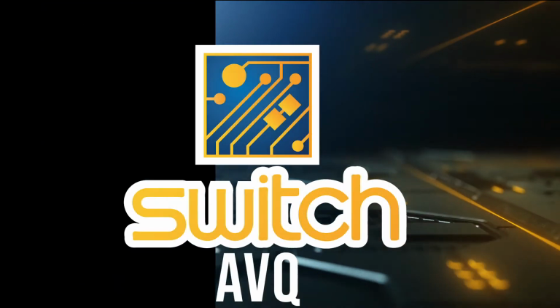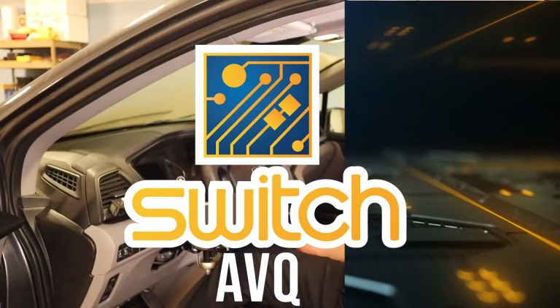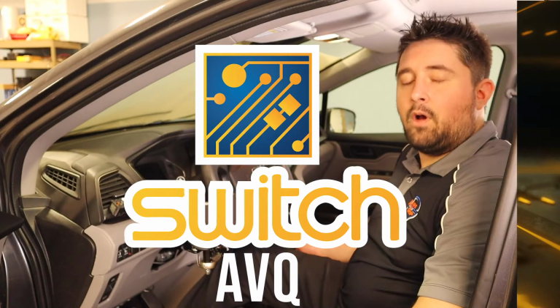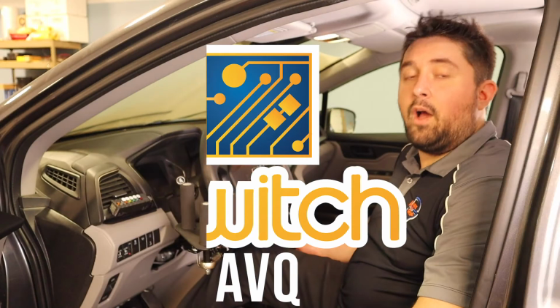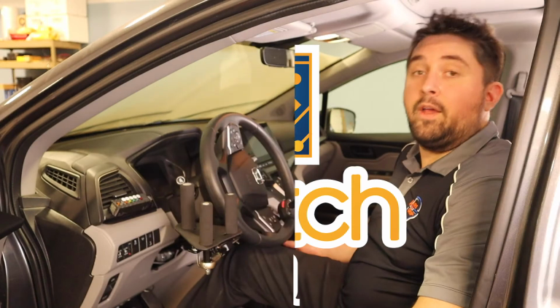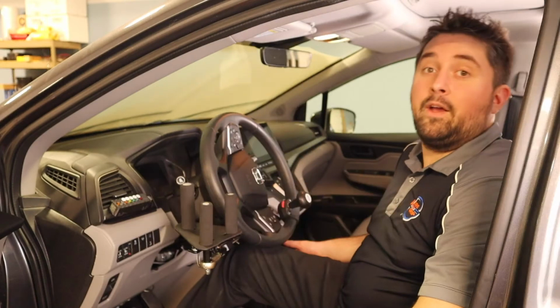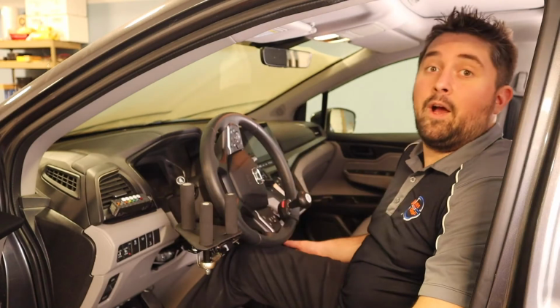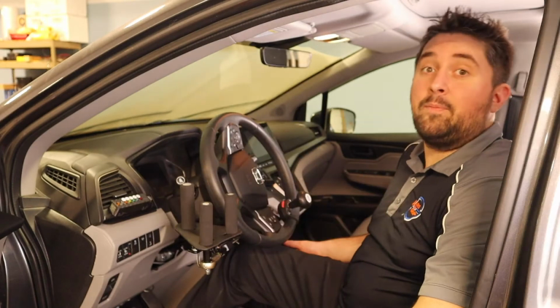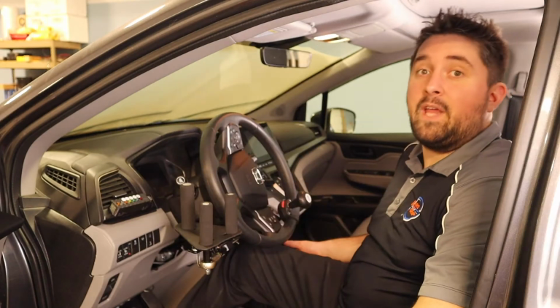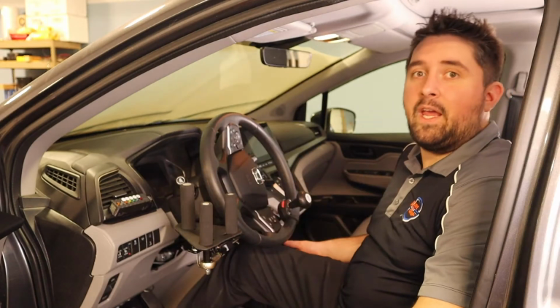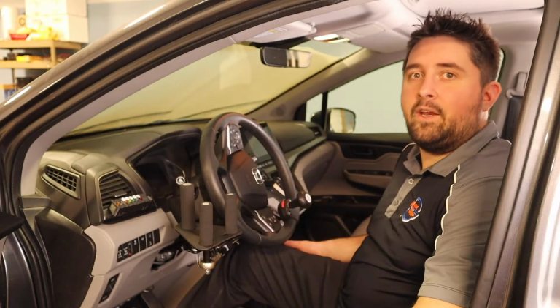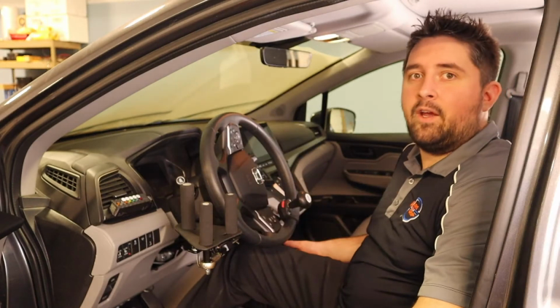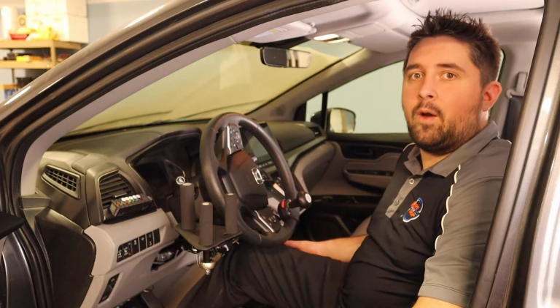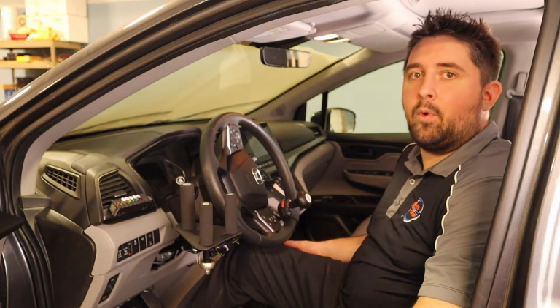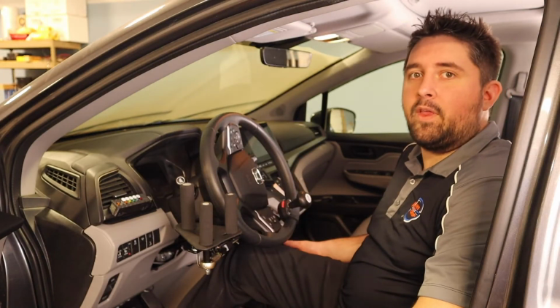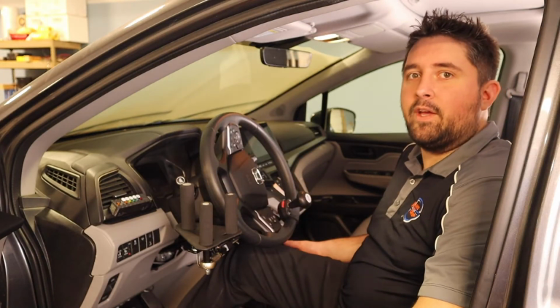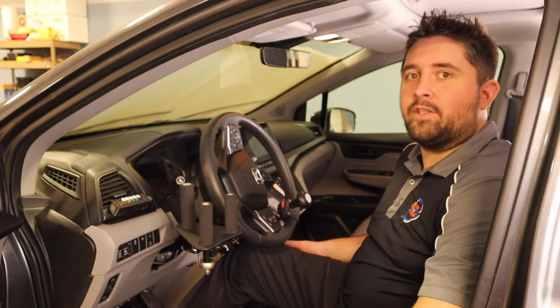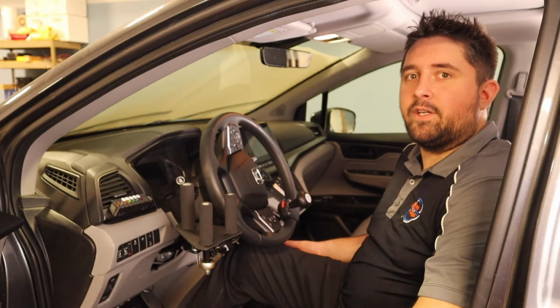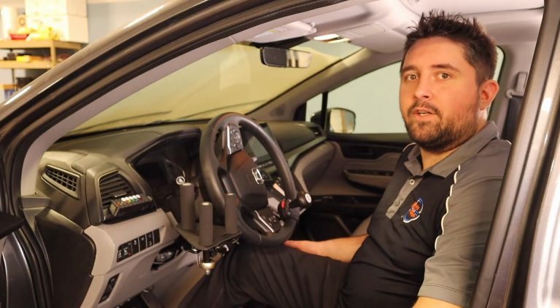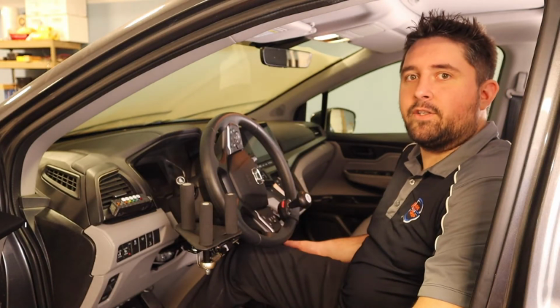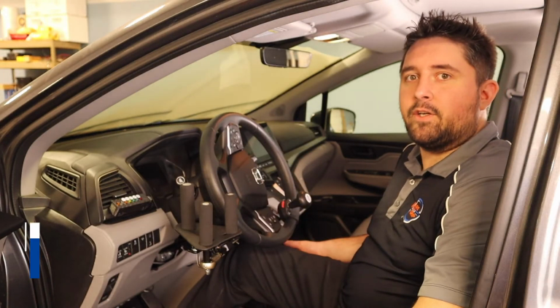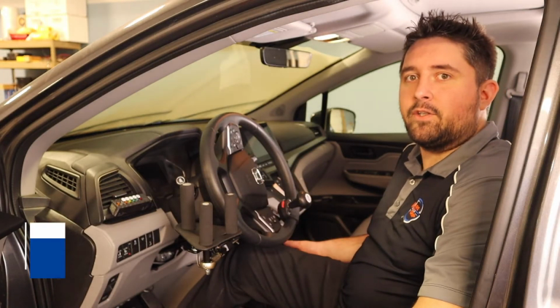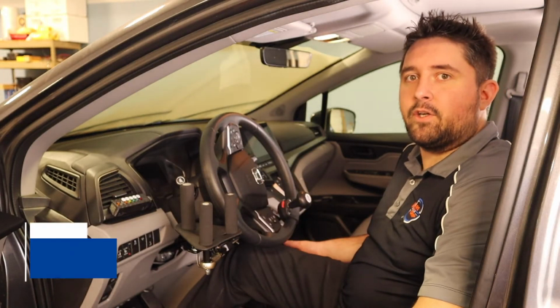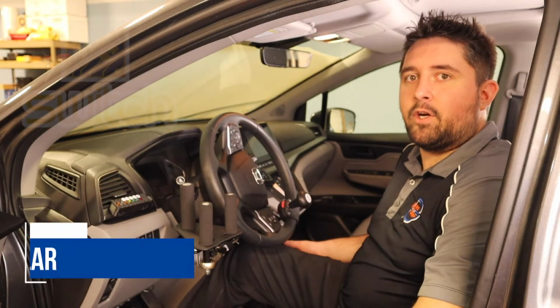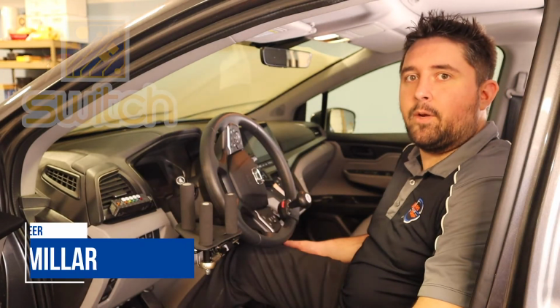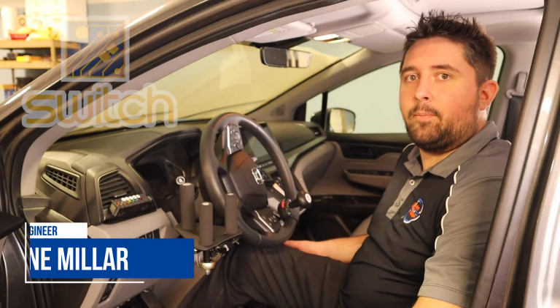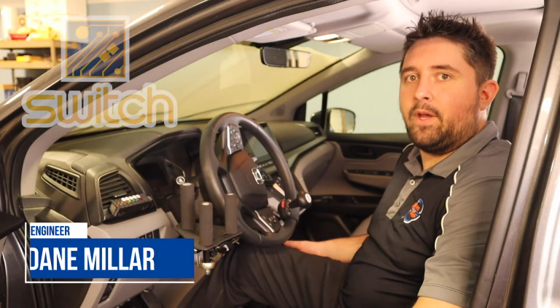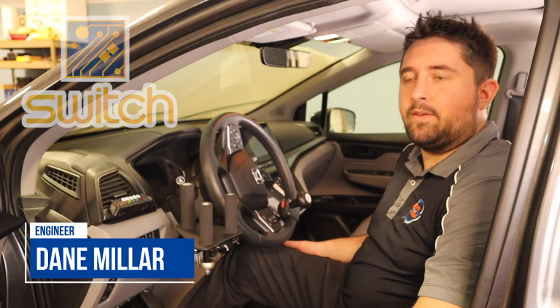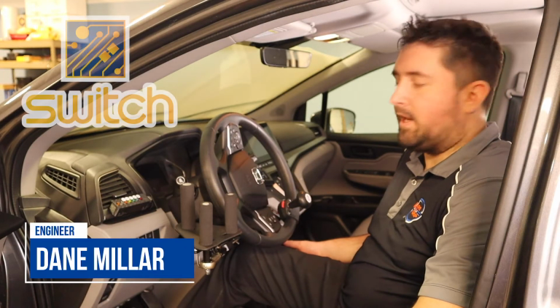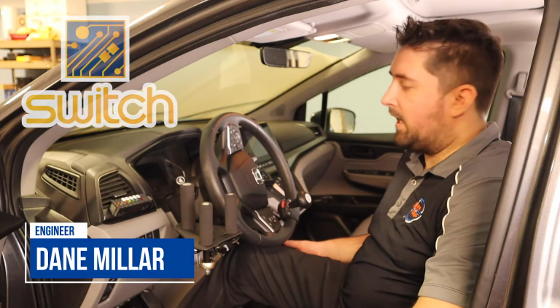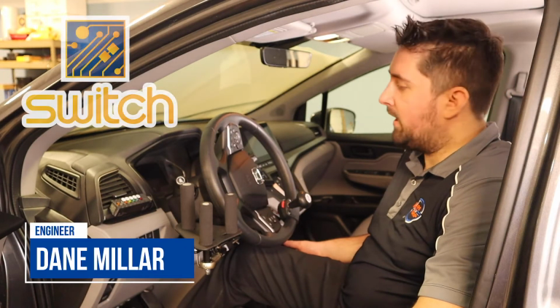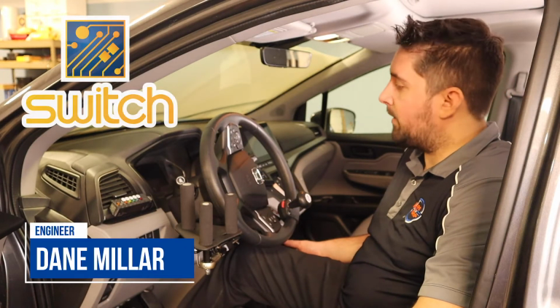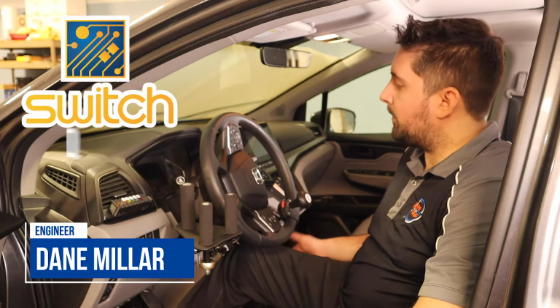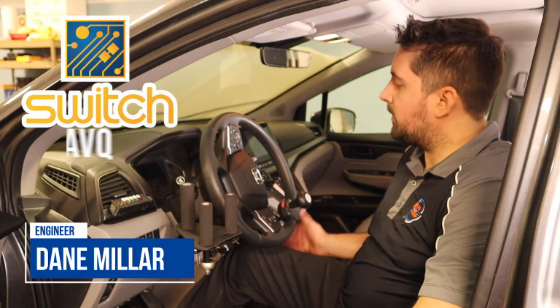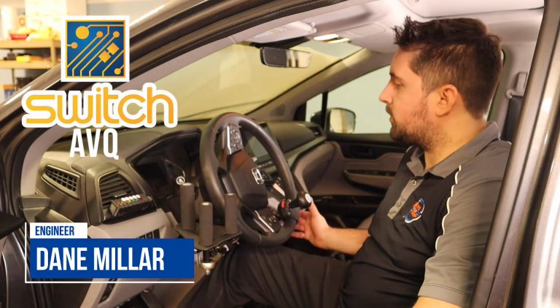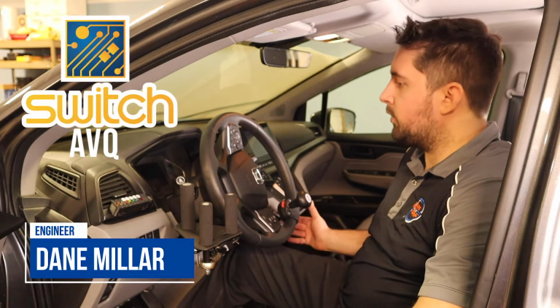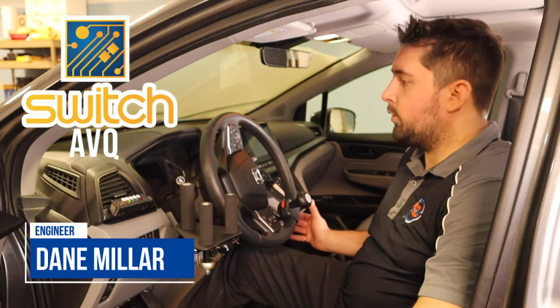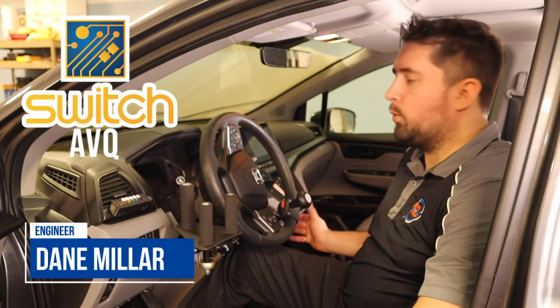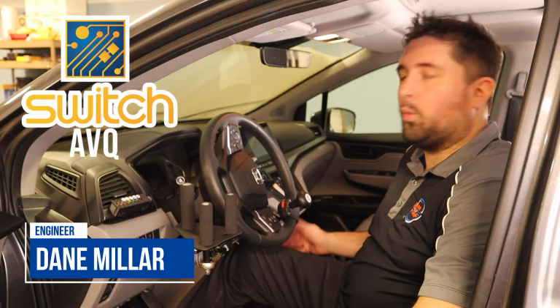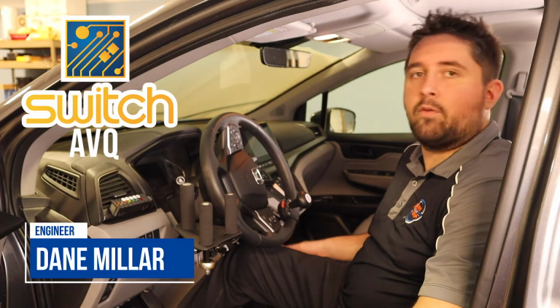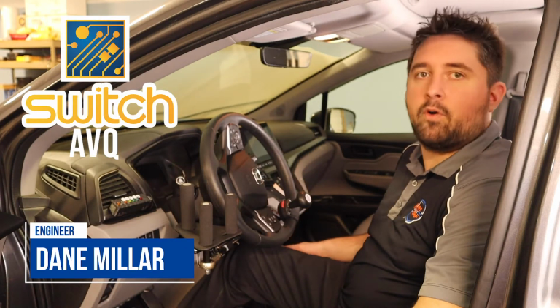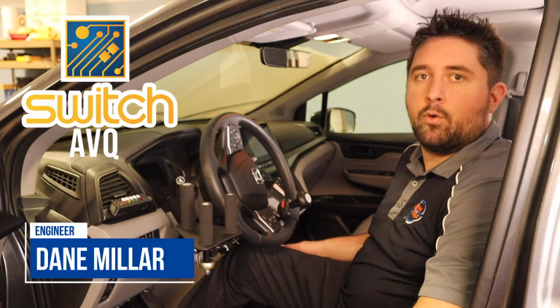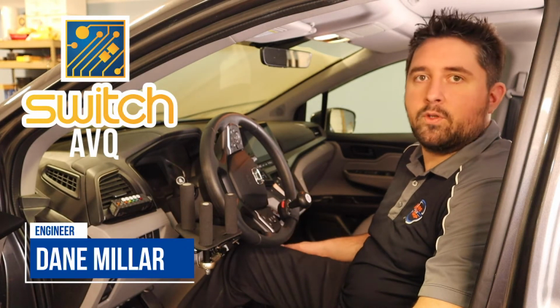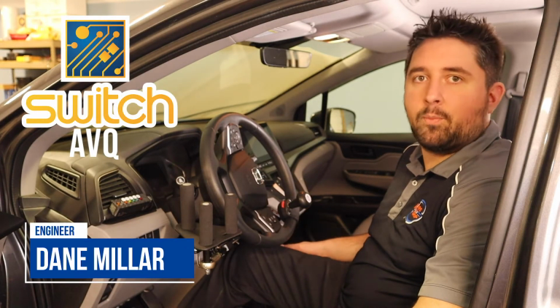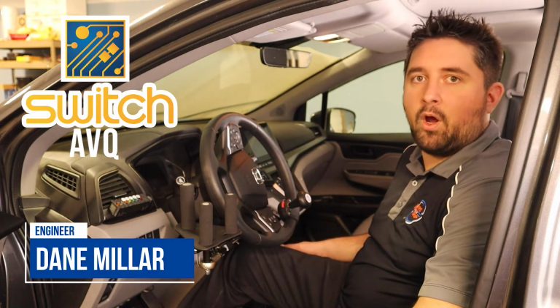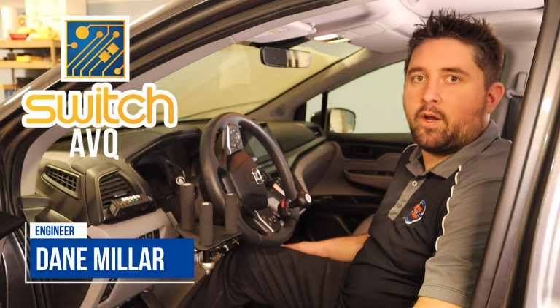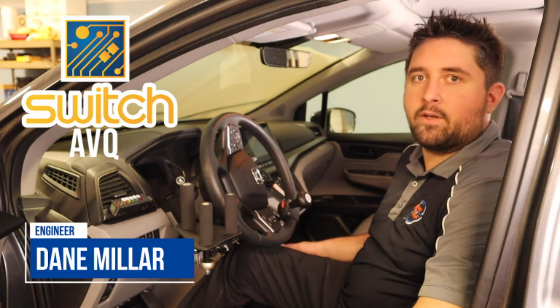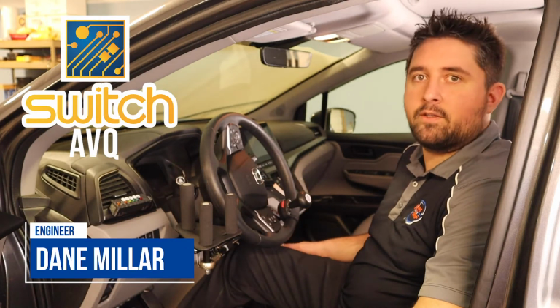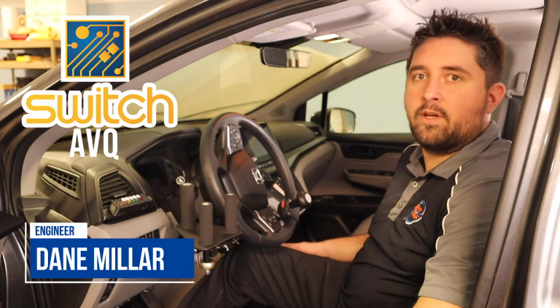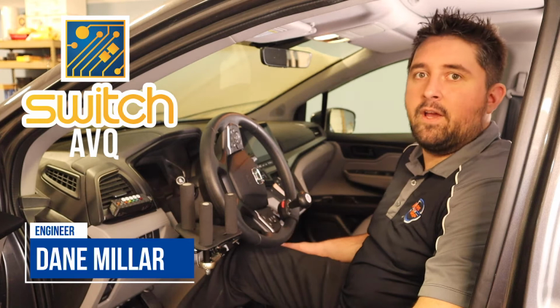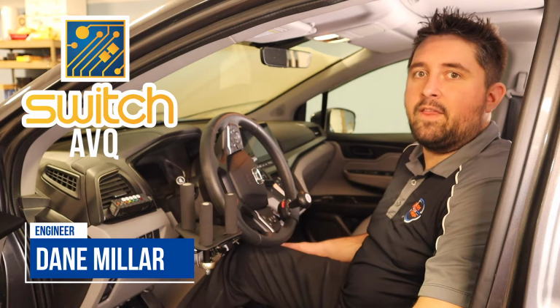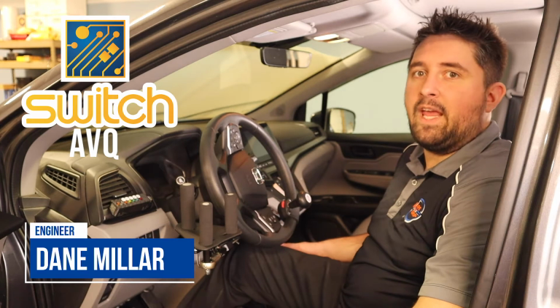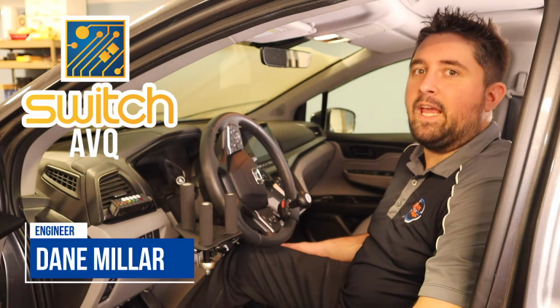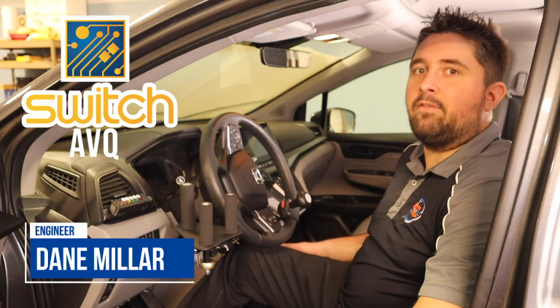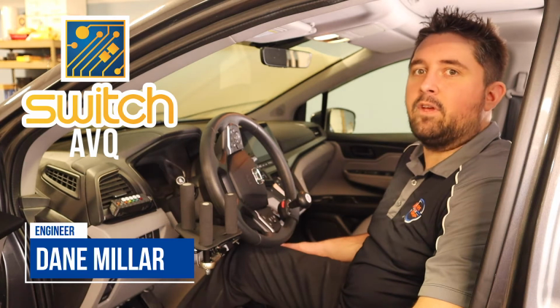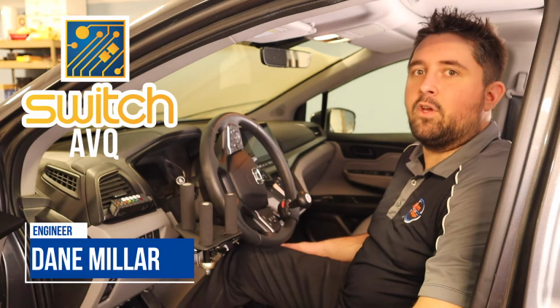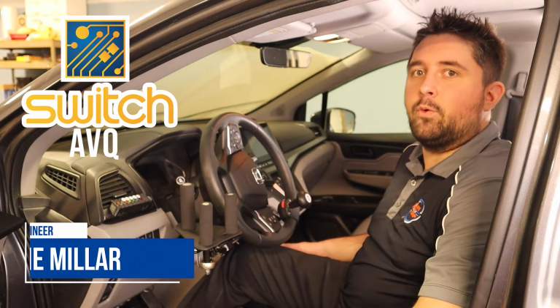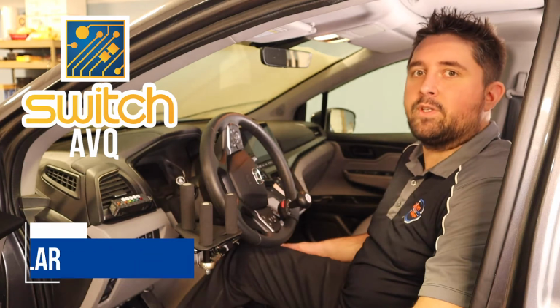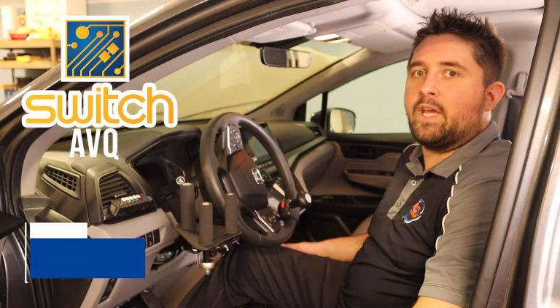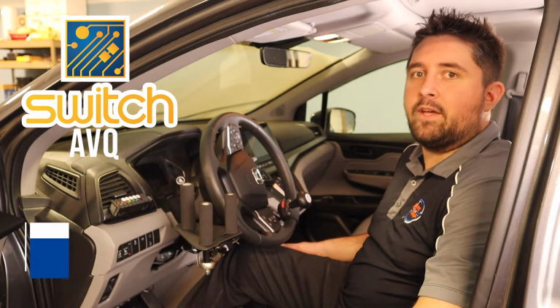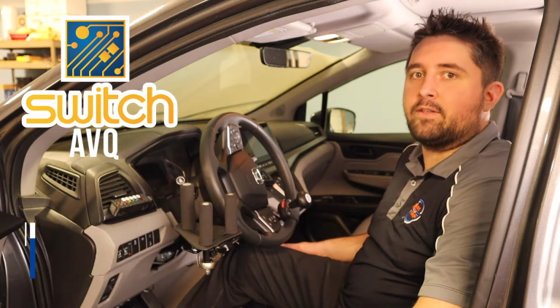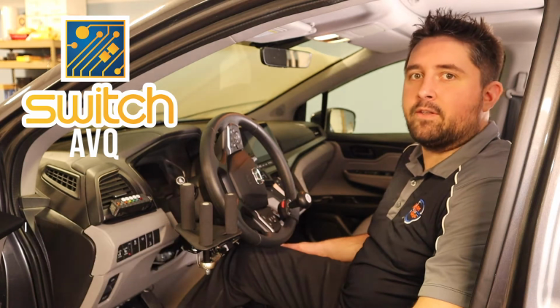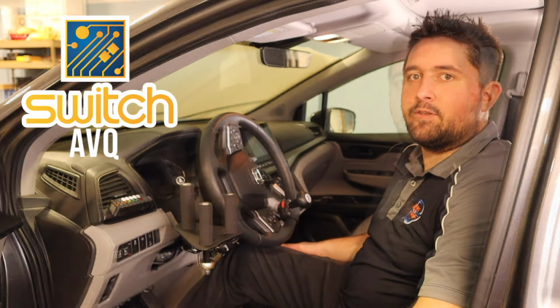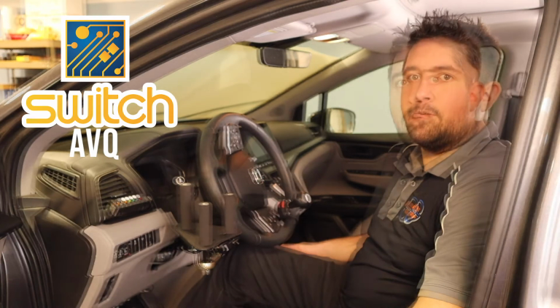Hi, I'm Dane, one of the engineers here at SureGrip. Today I'm going to show you one of our newest products, the AVQ Scan System.